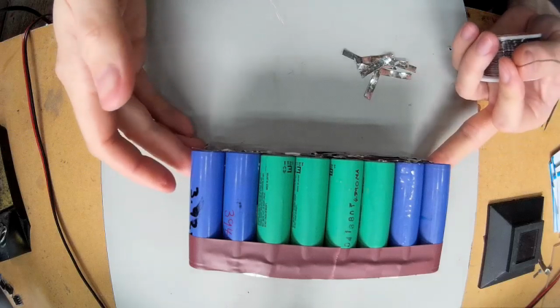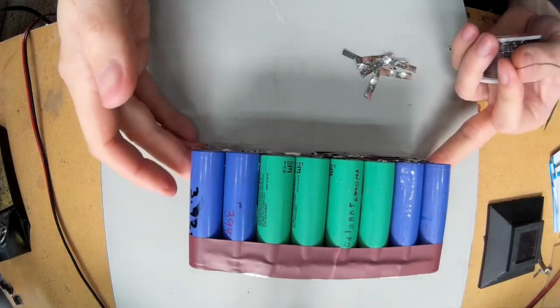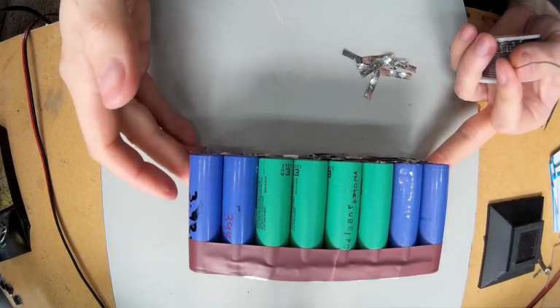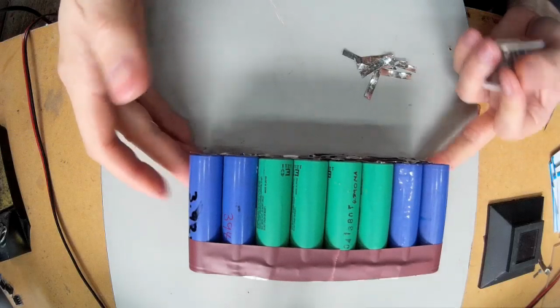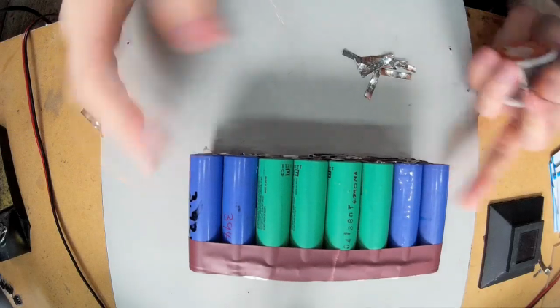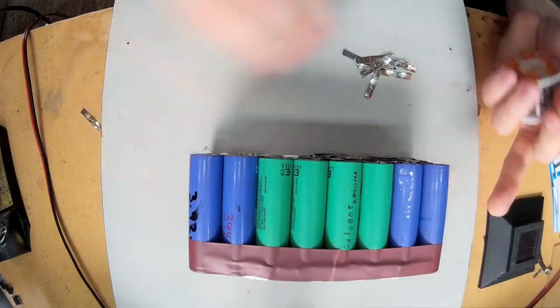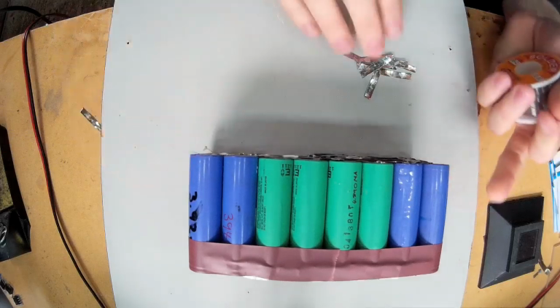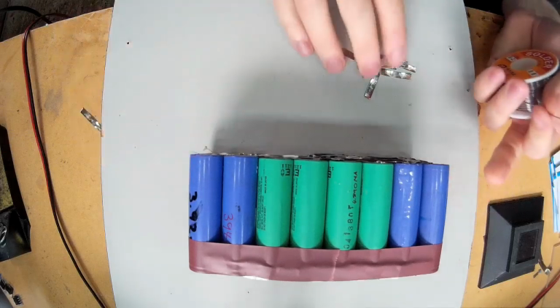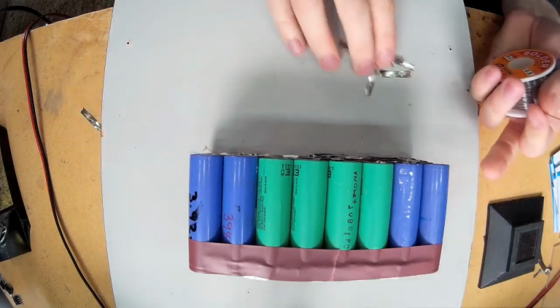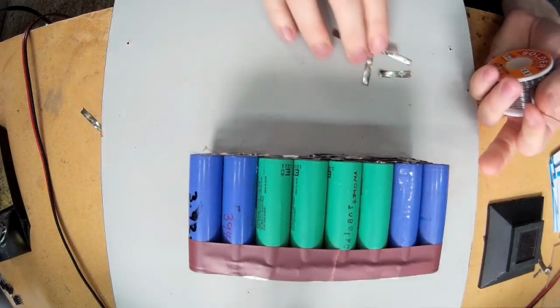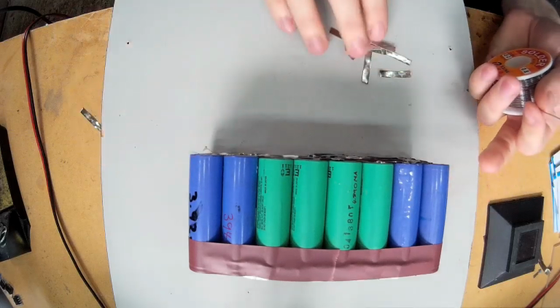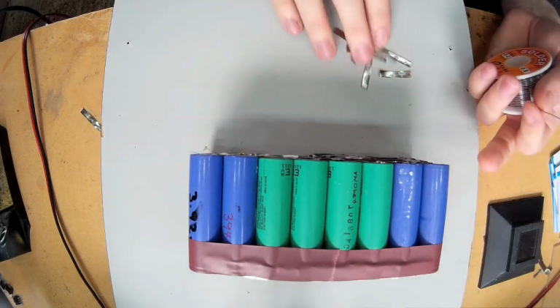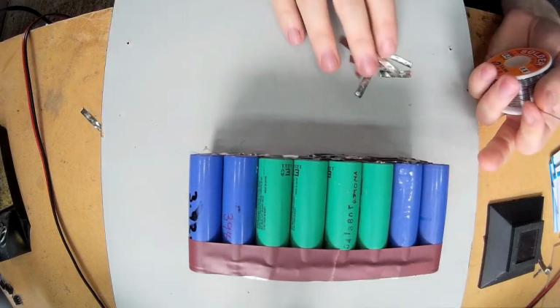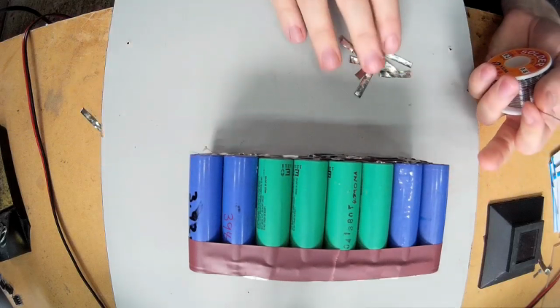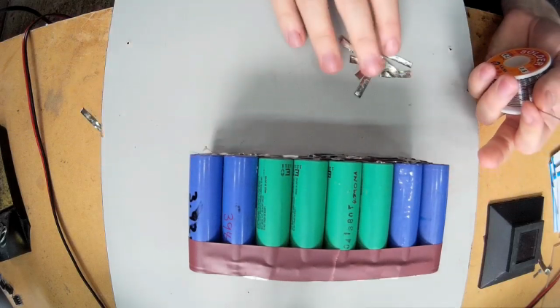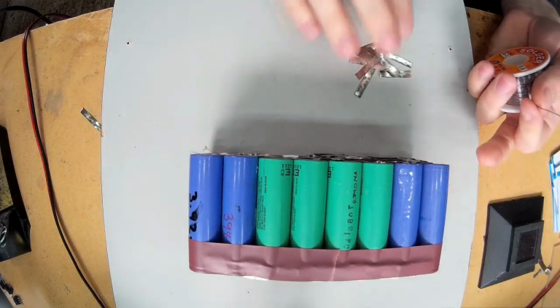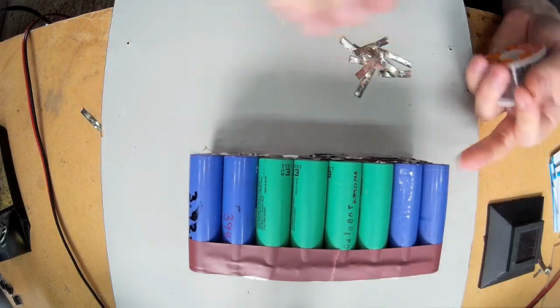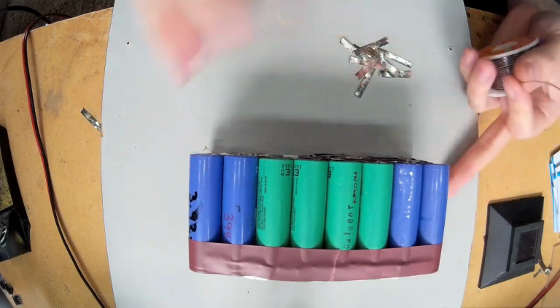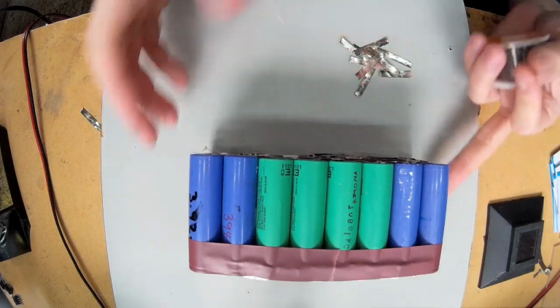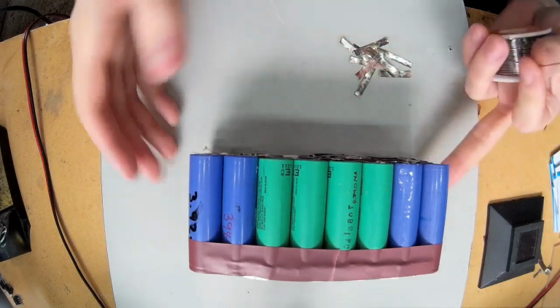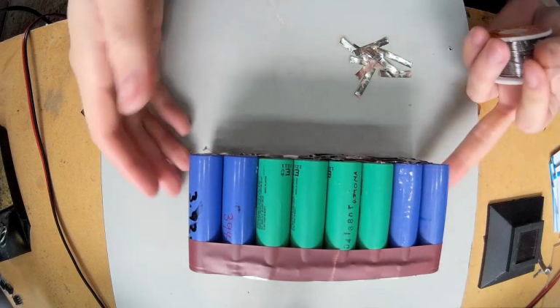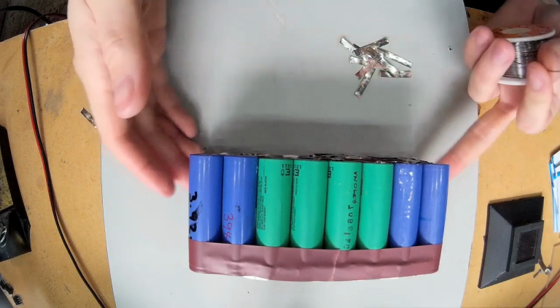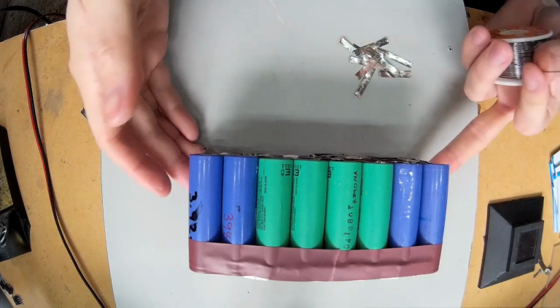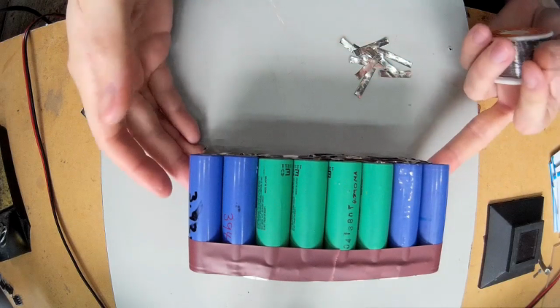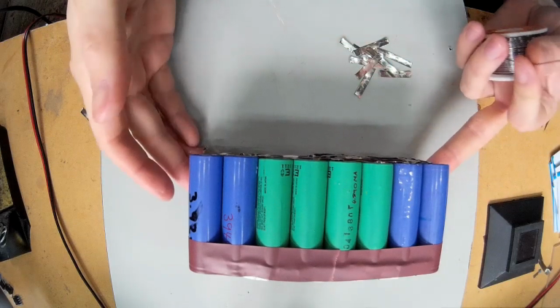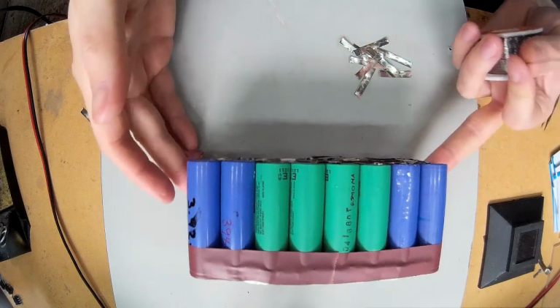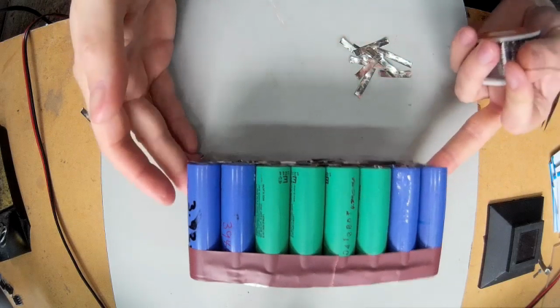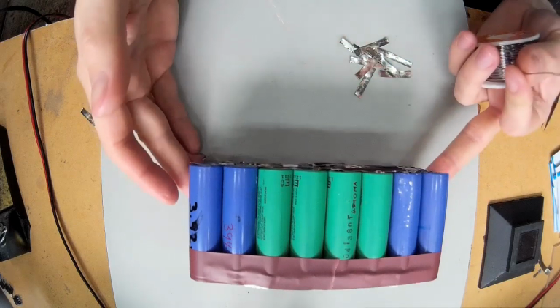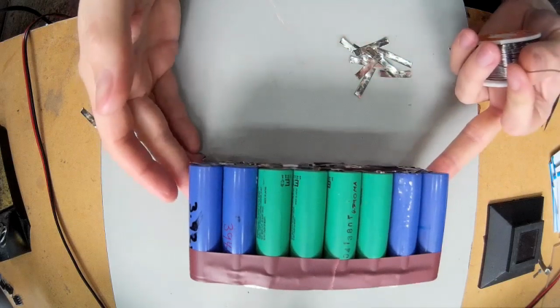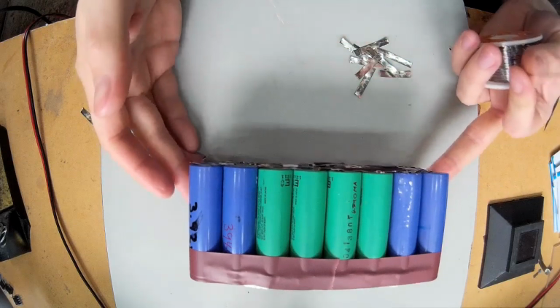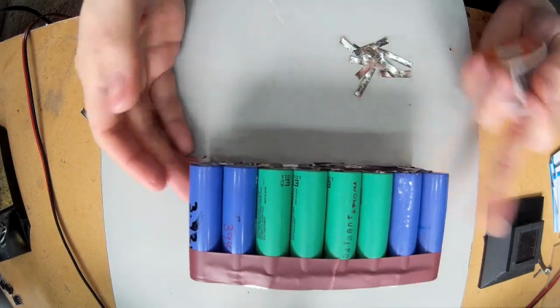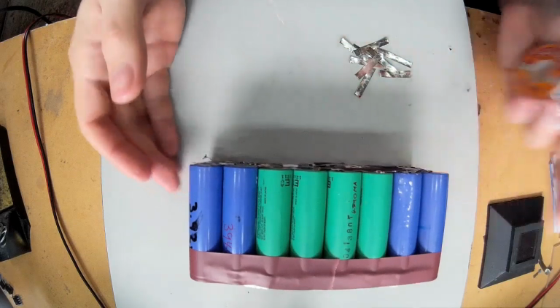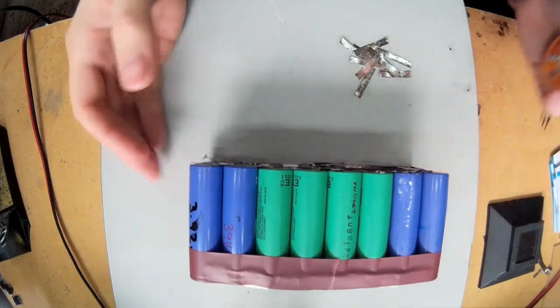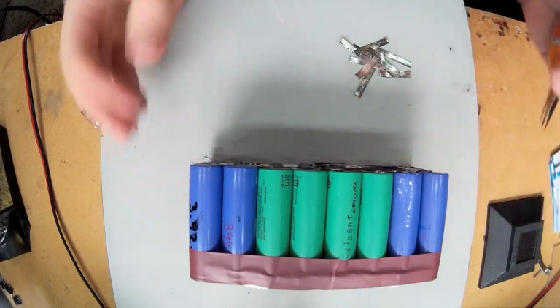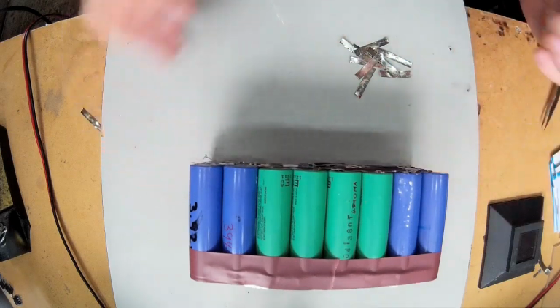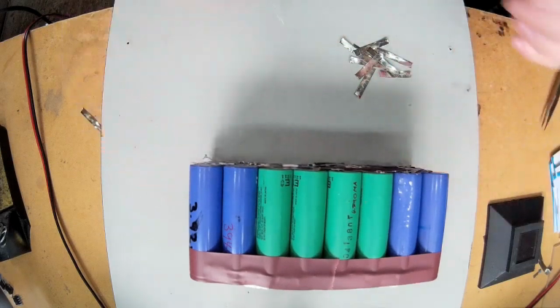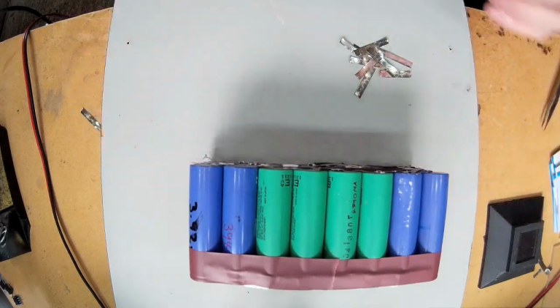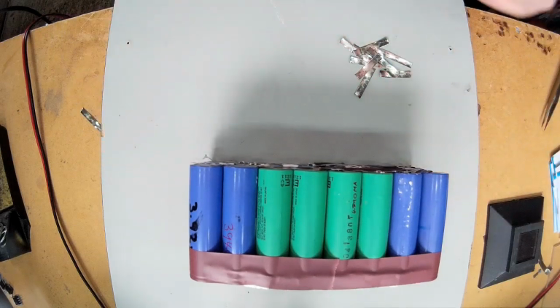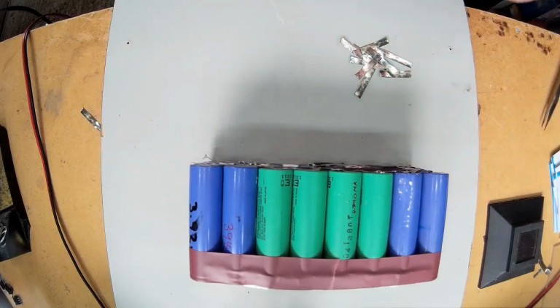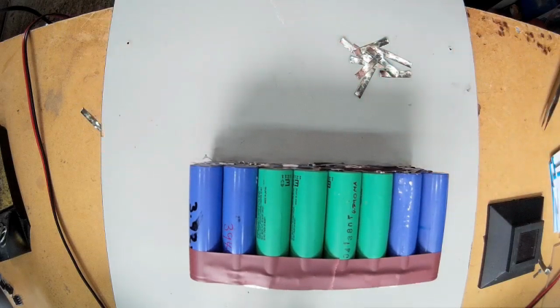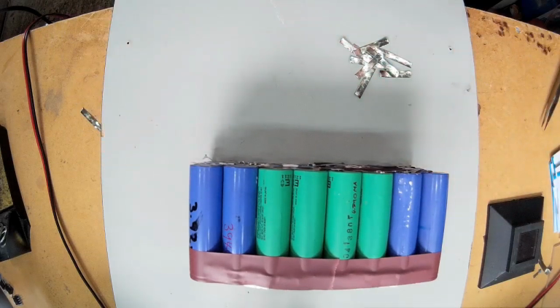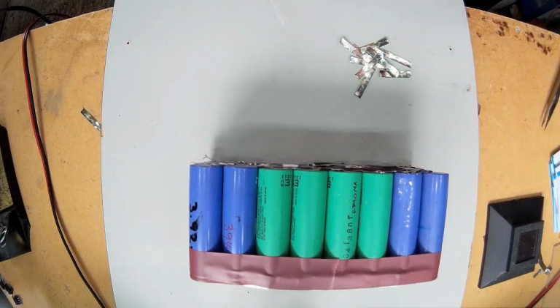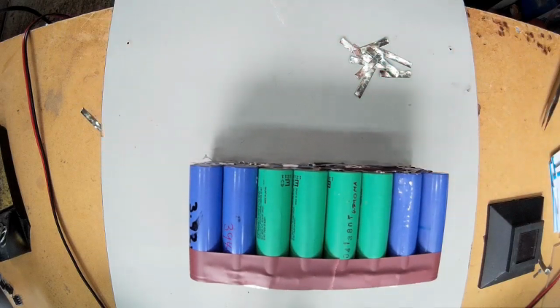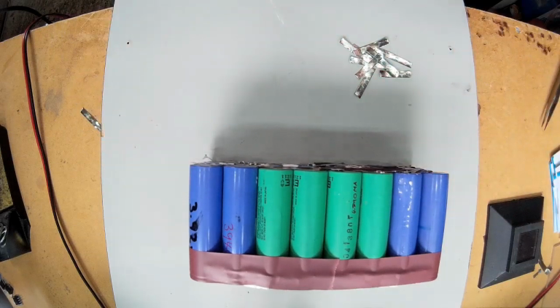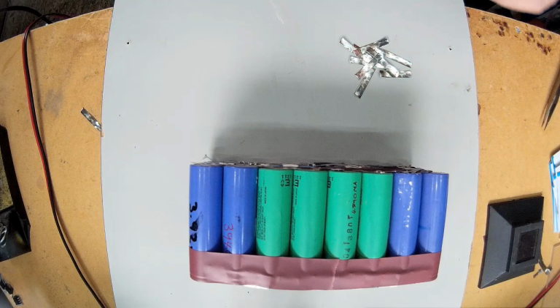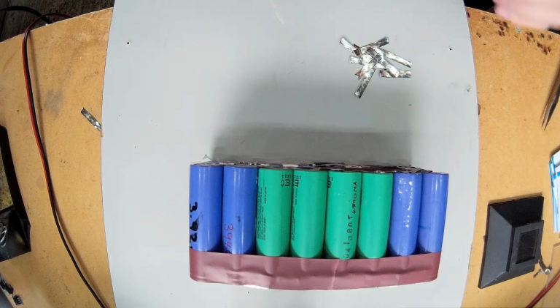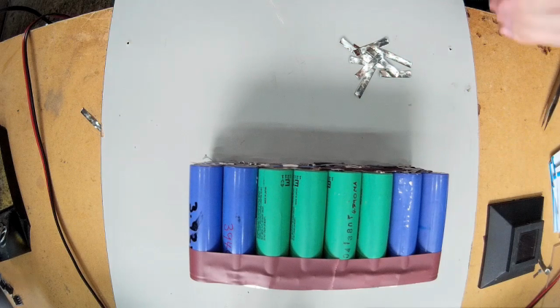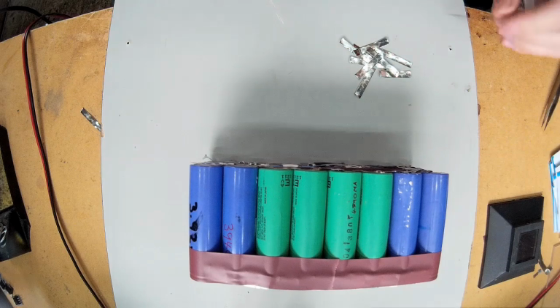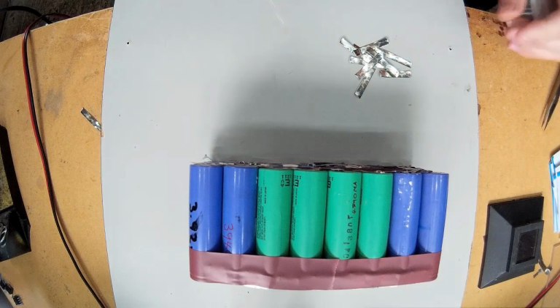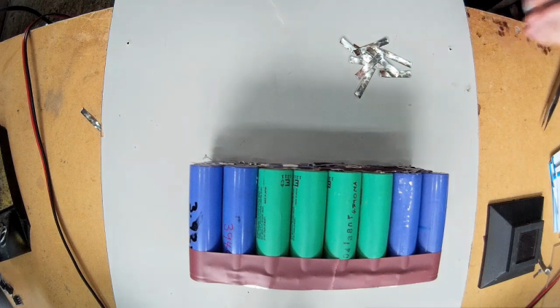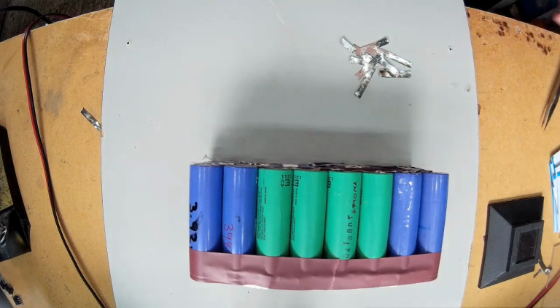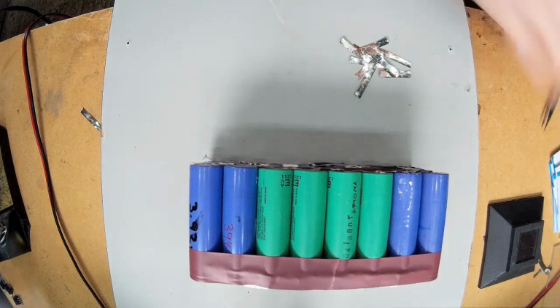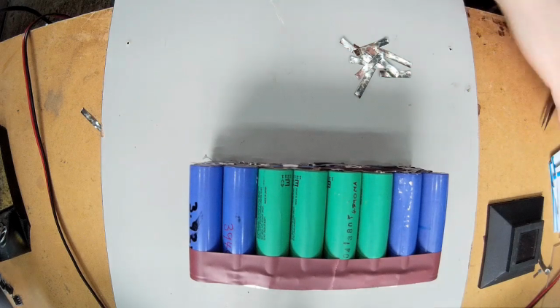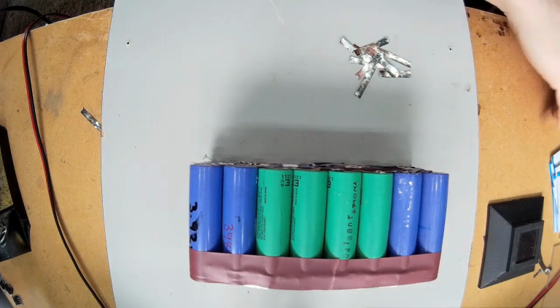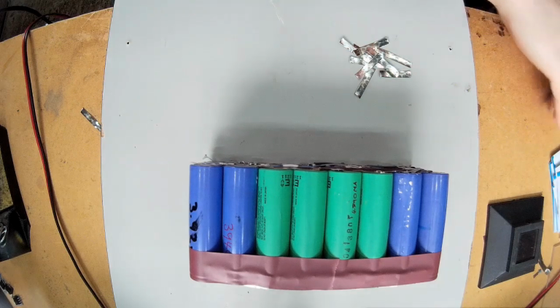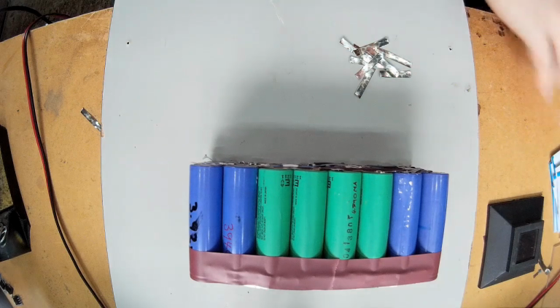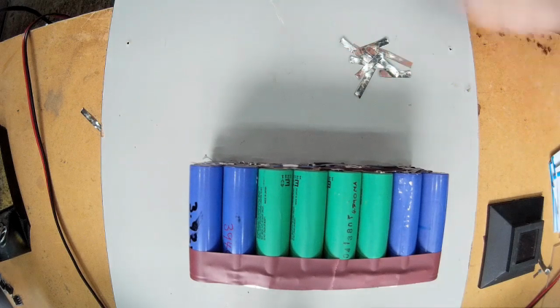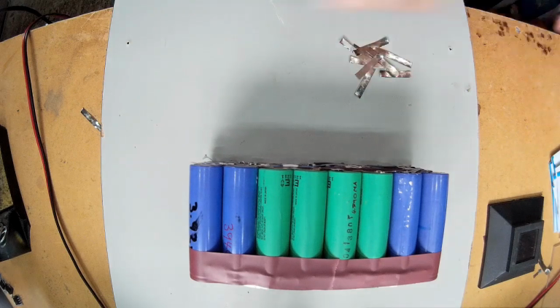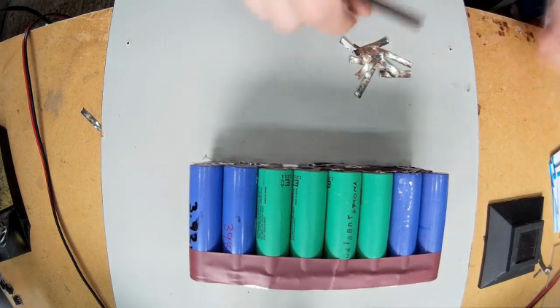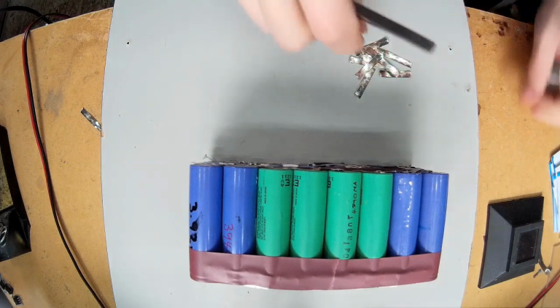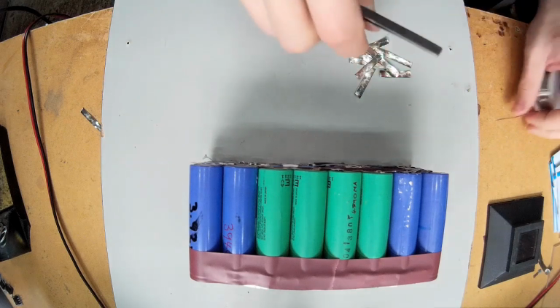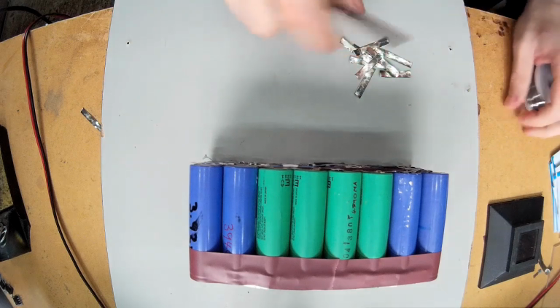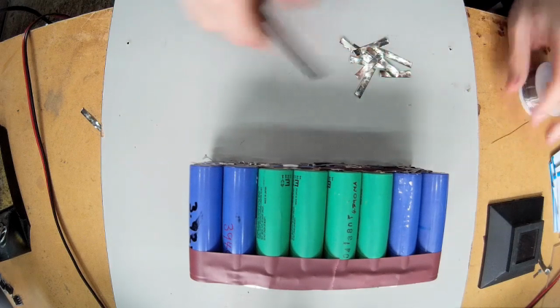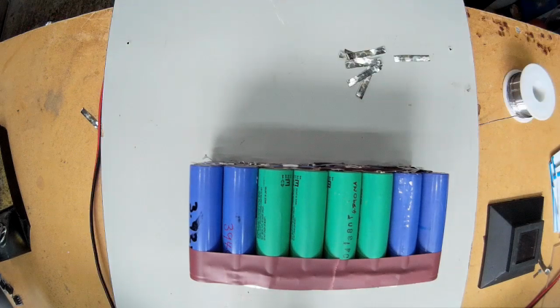So I've got the bus bar cut. I'm just going to start soldering it together.